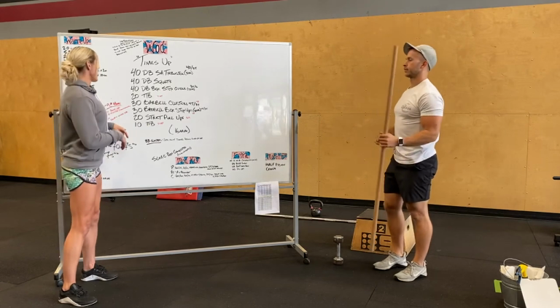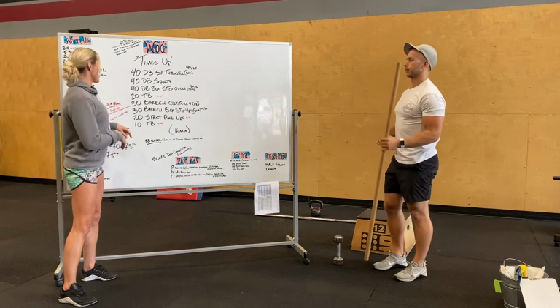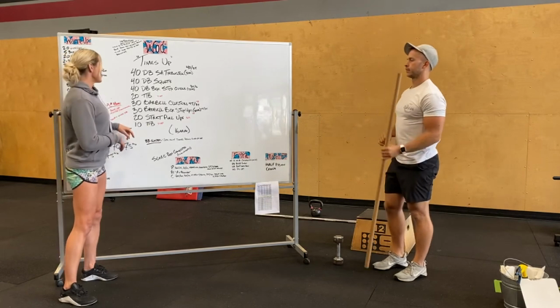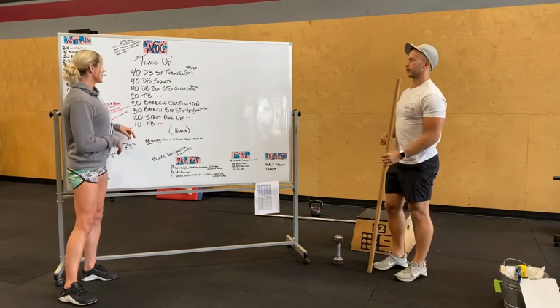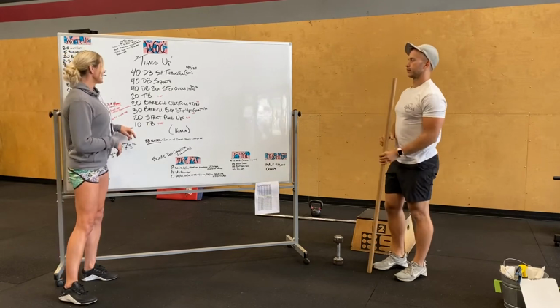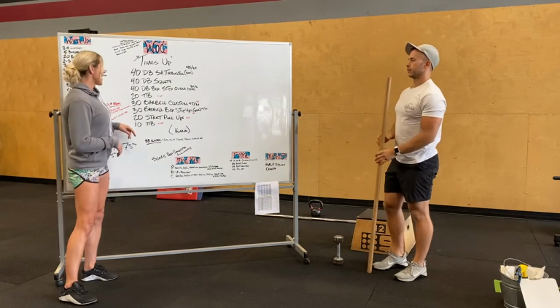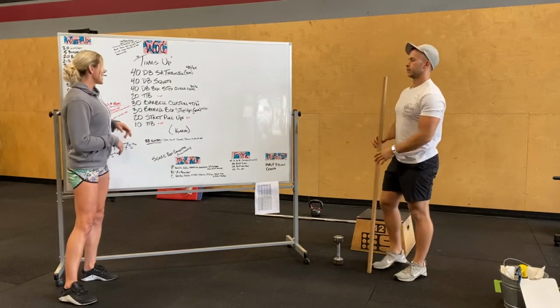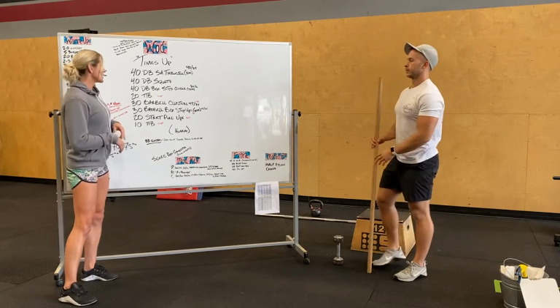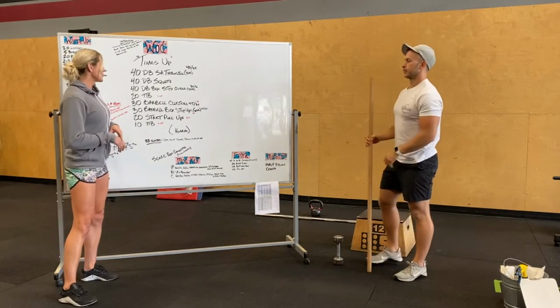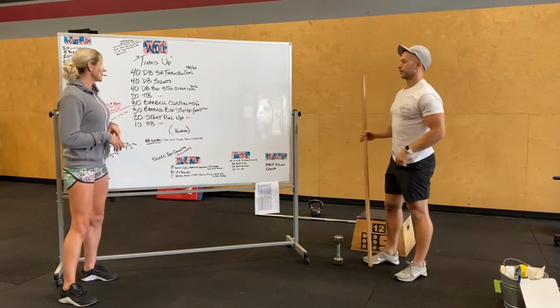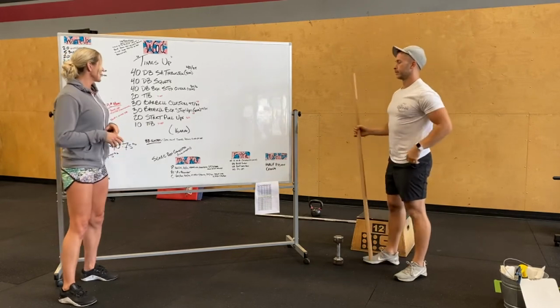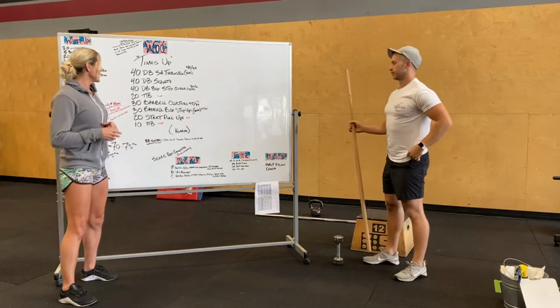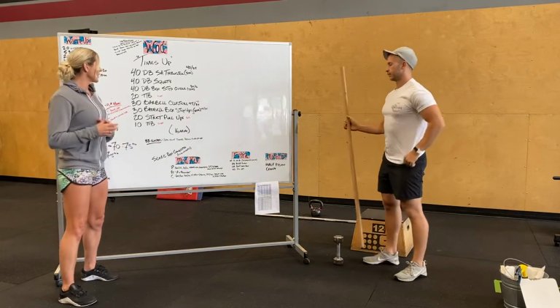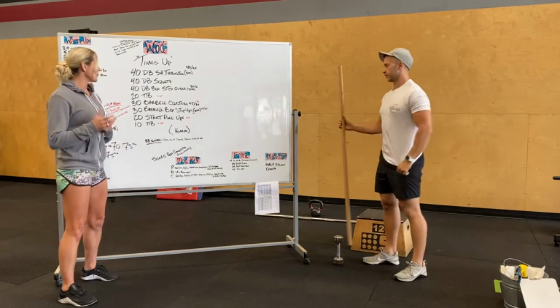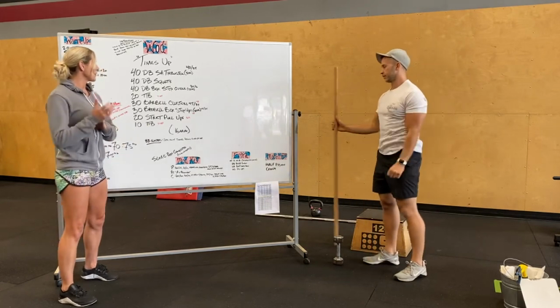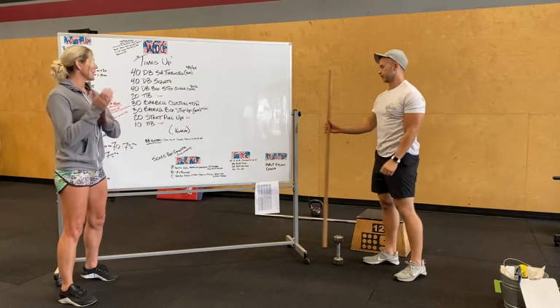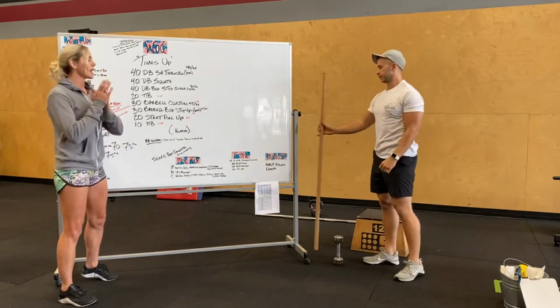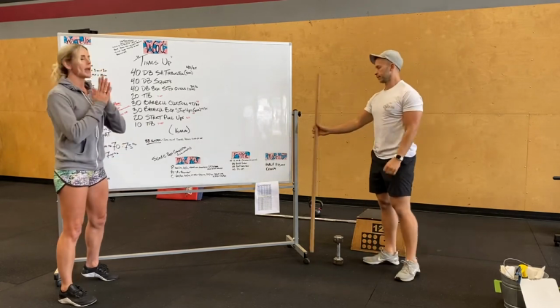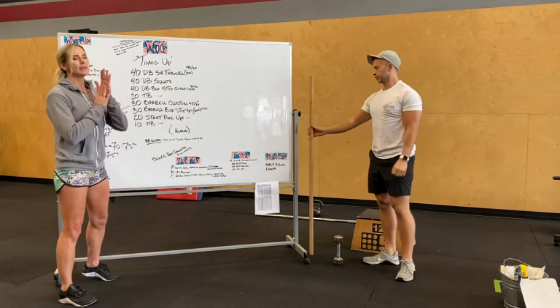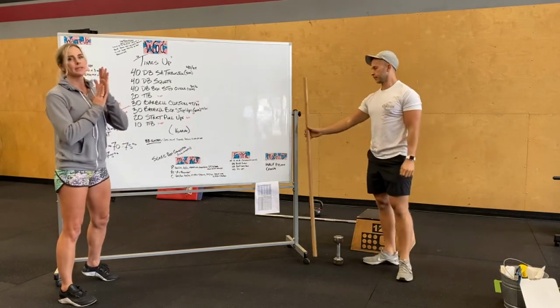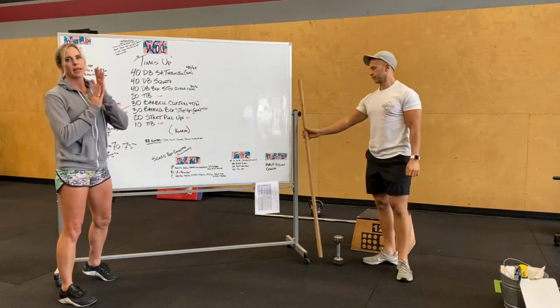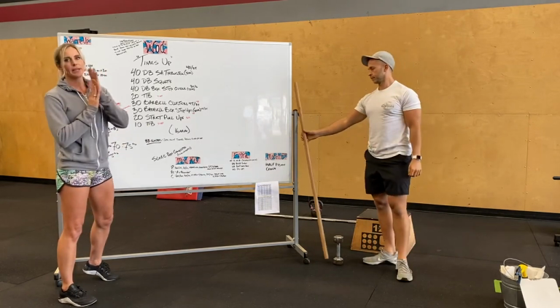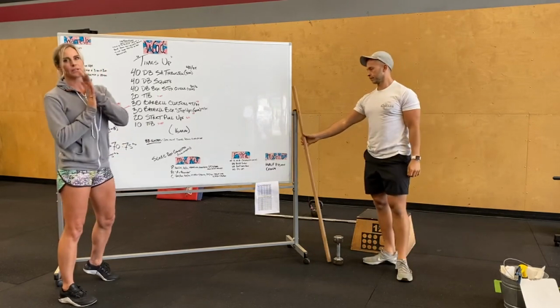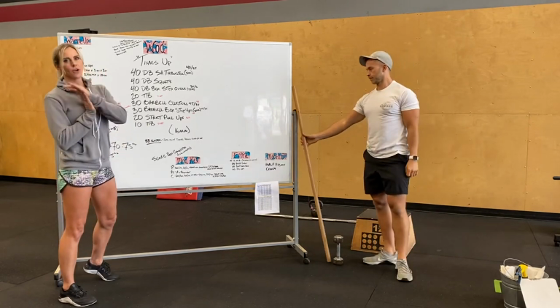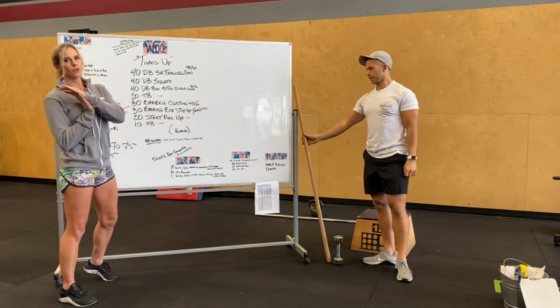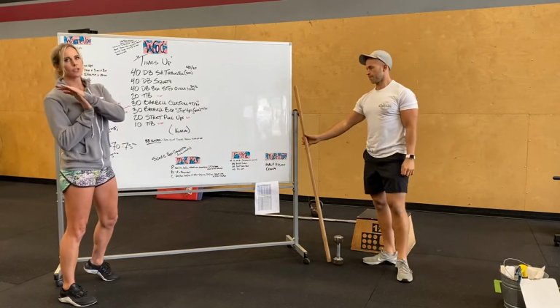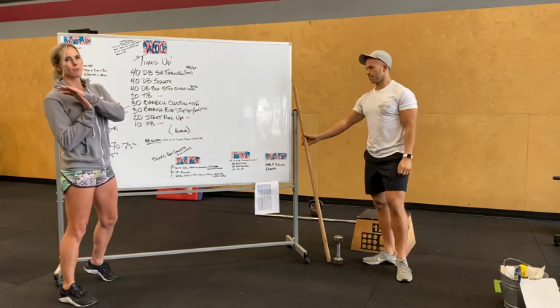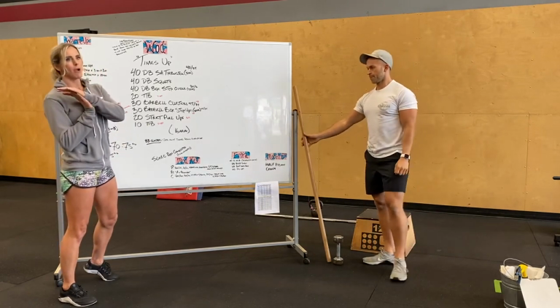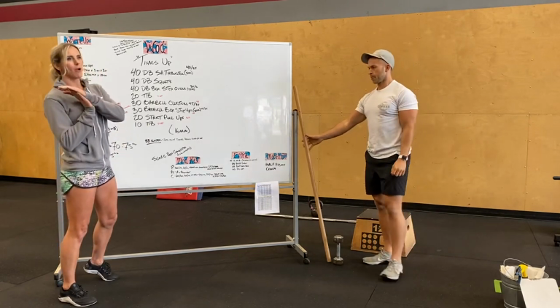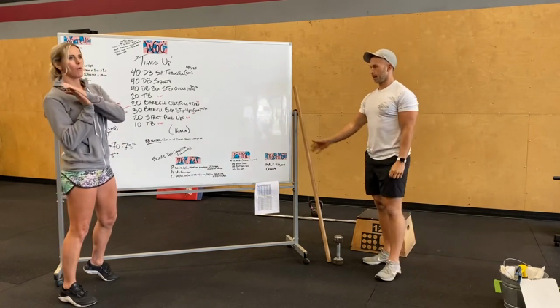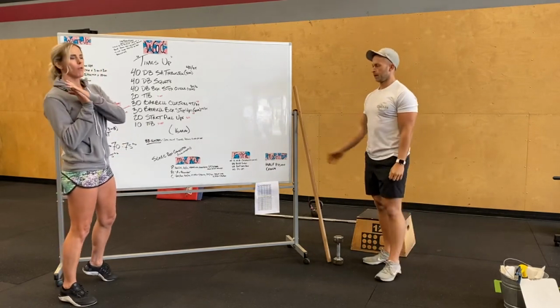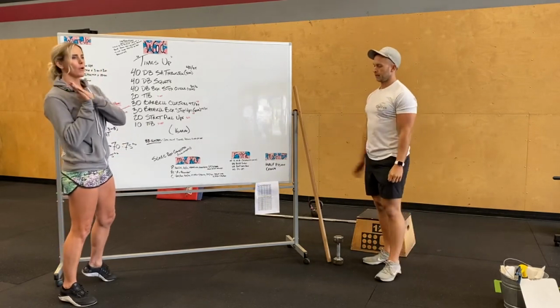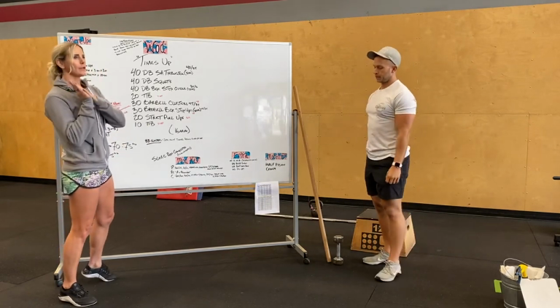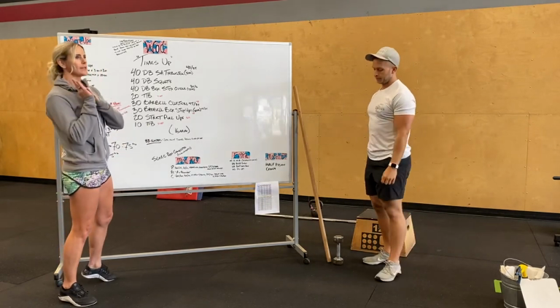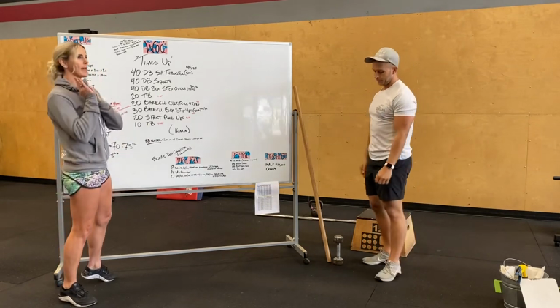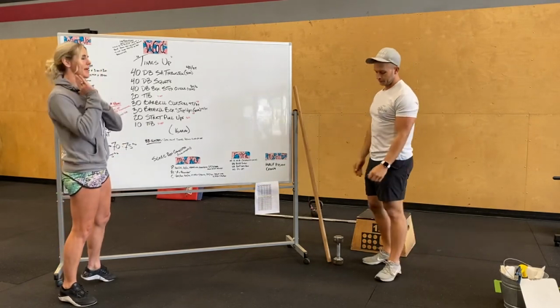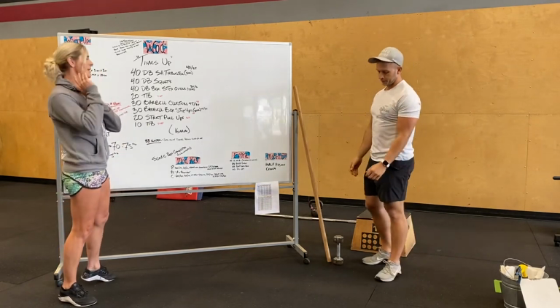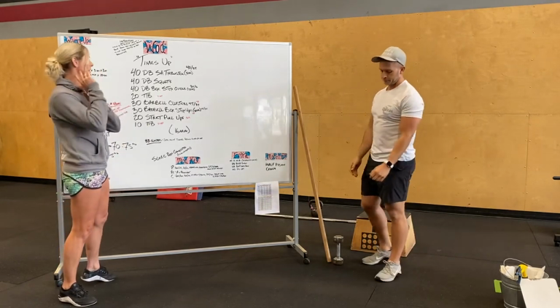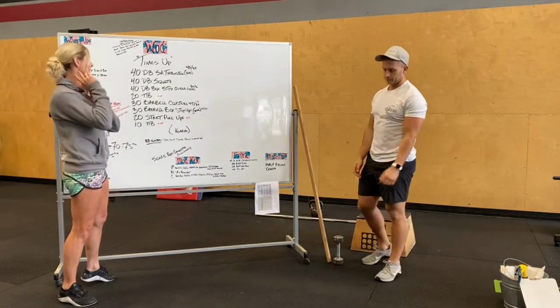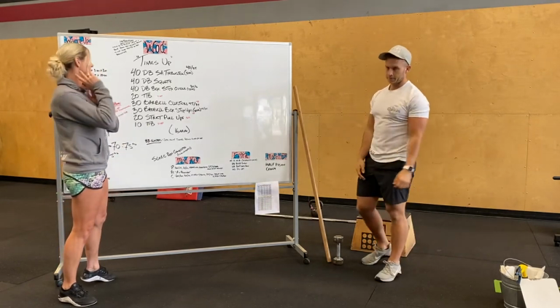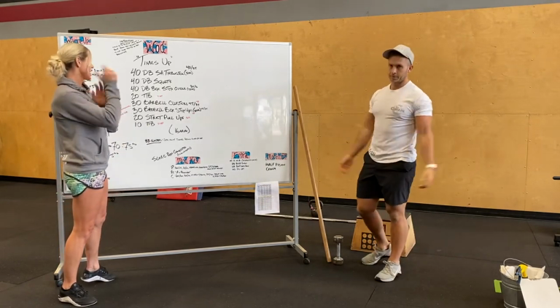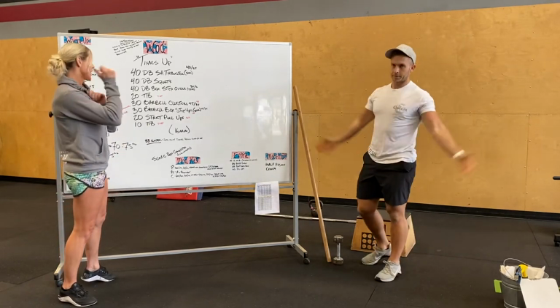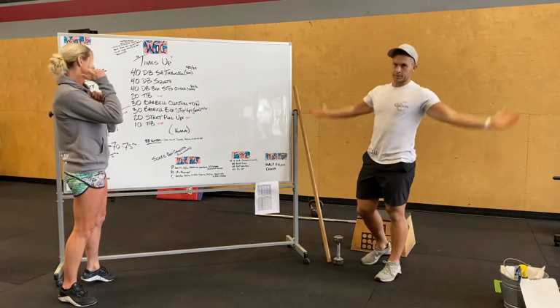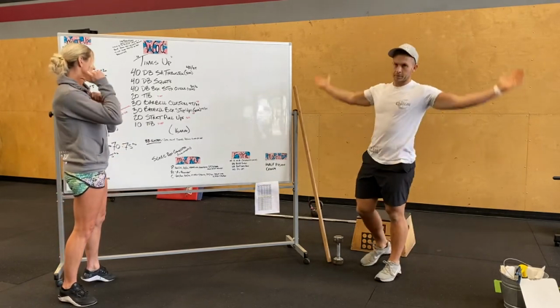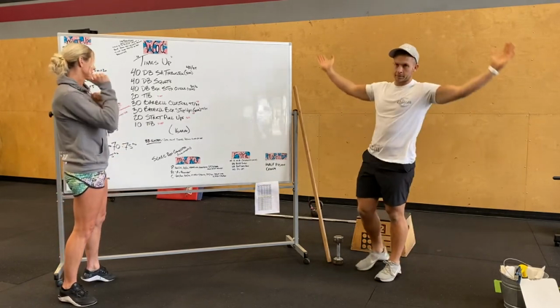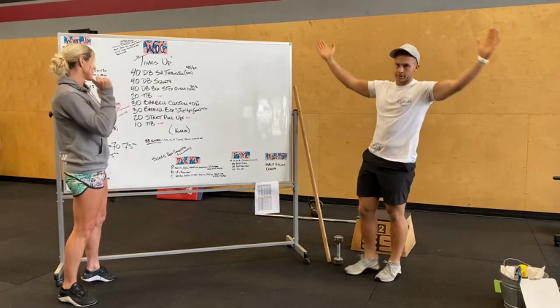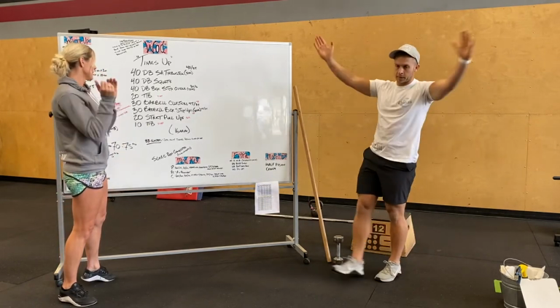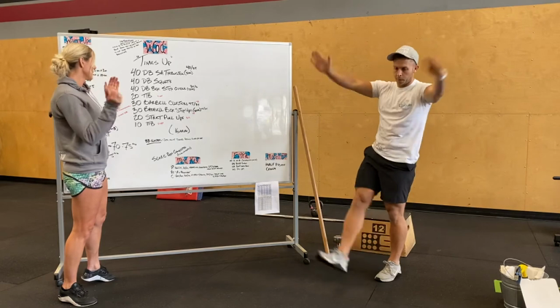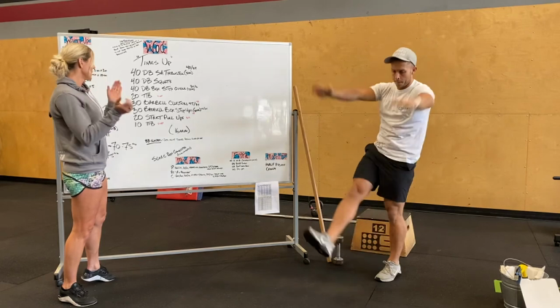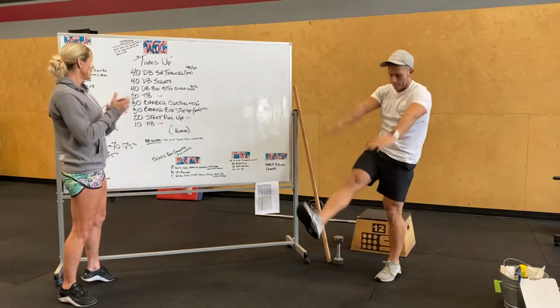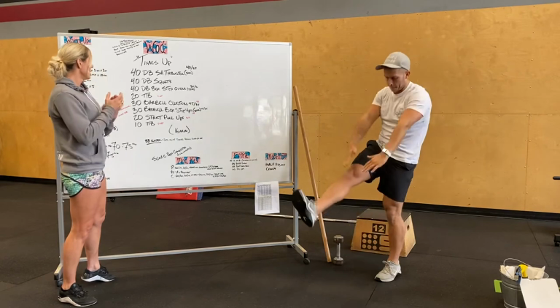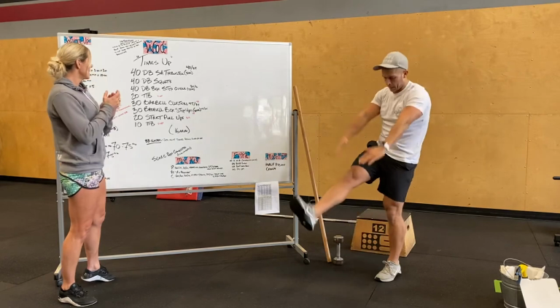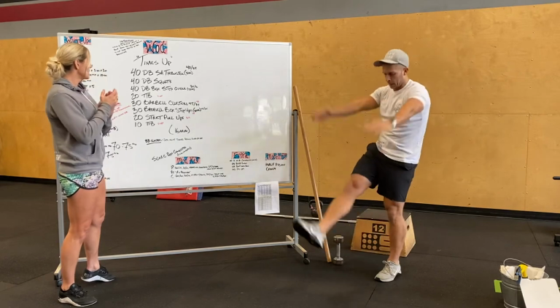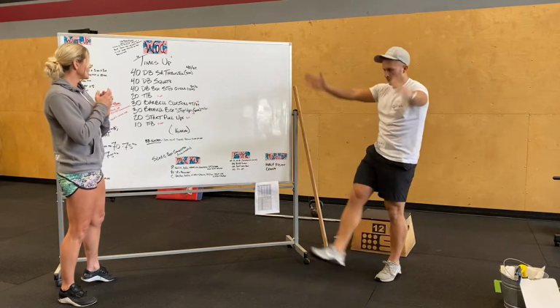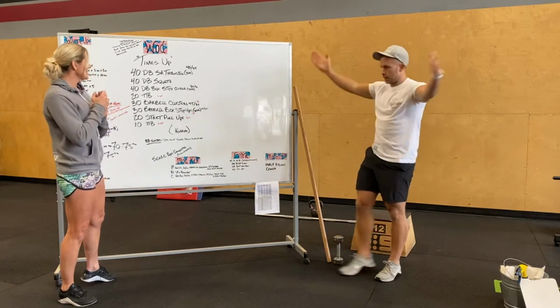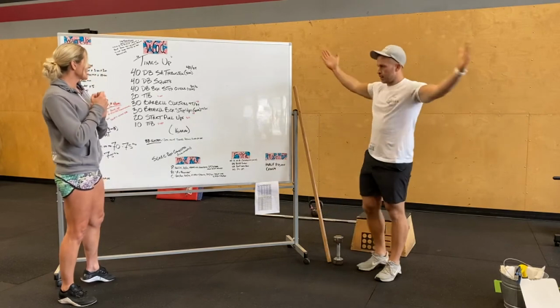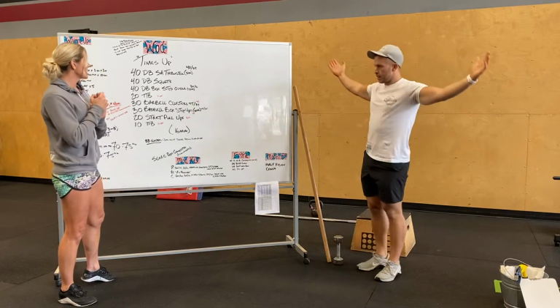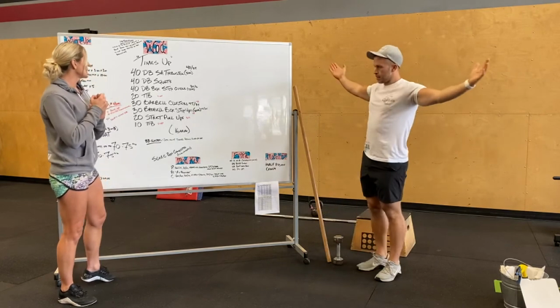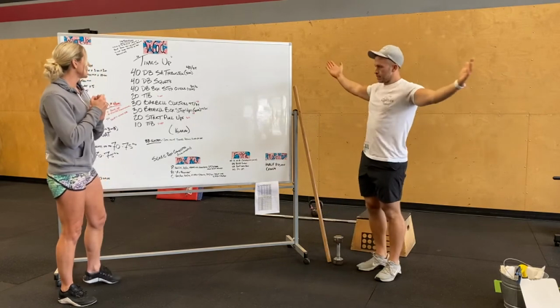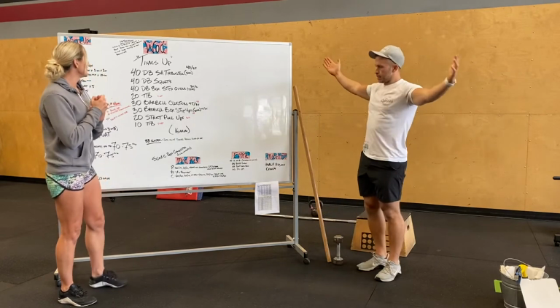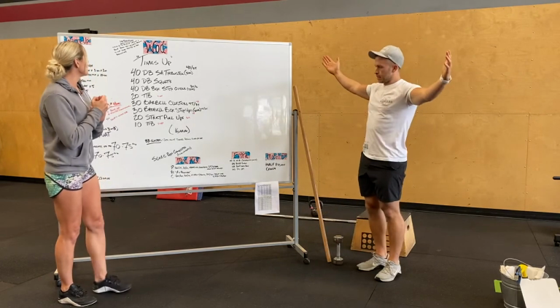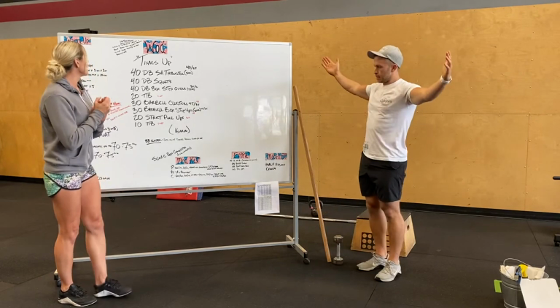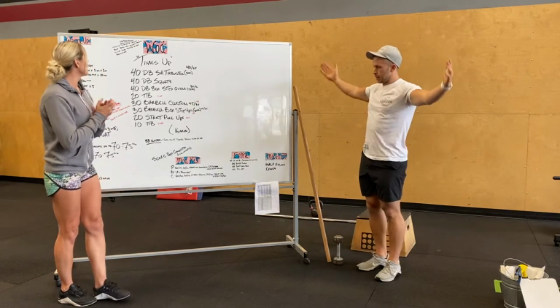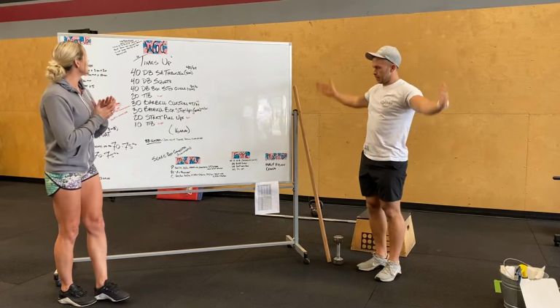And then last, beginning with again 10 toes to bar or 10 V-ups. 16 minutes.